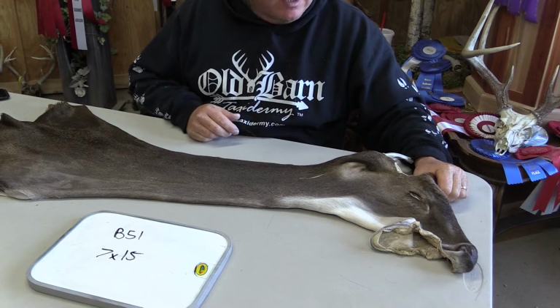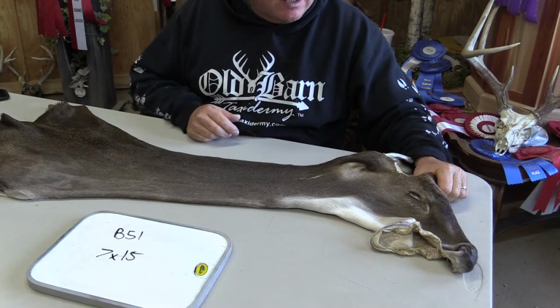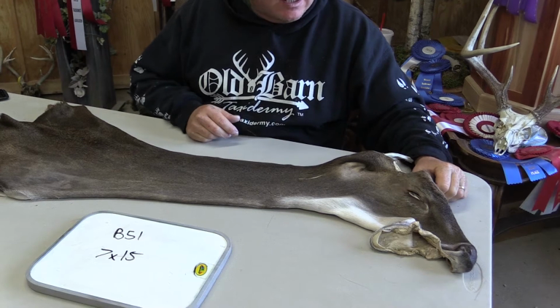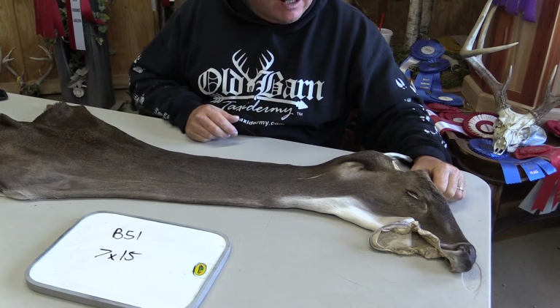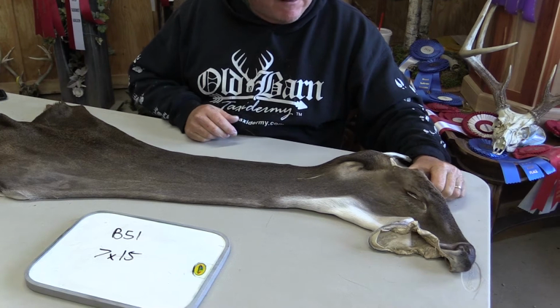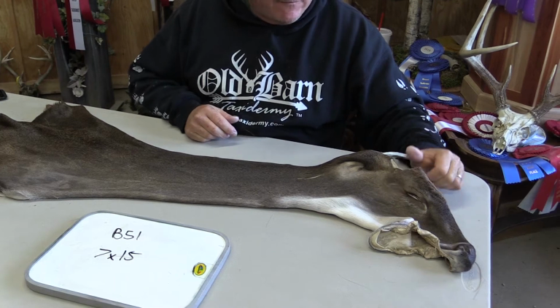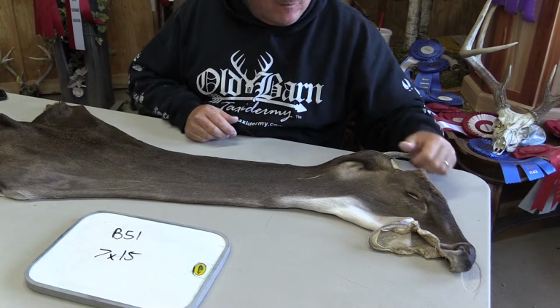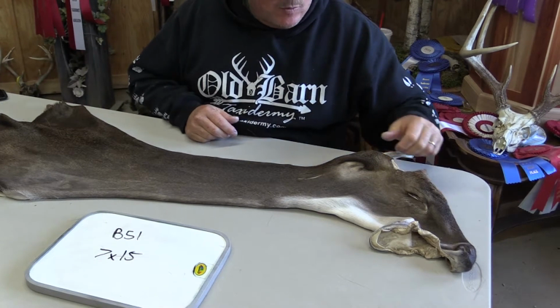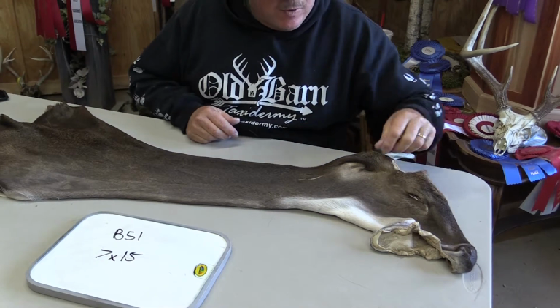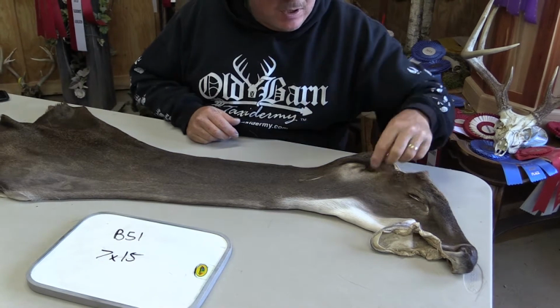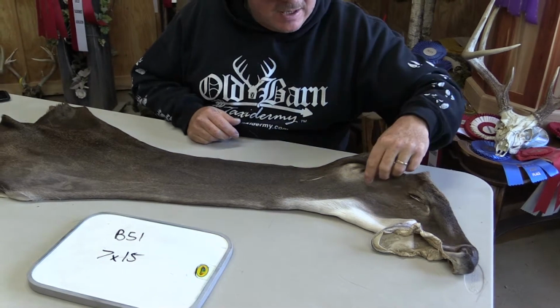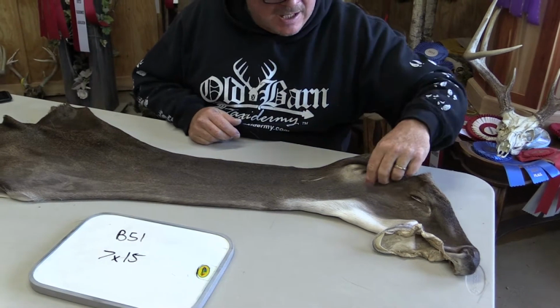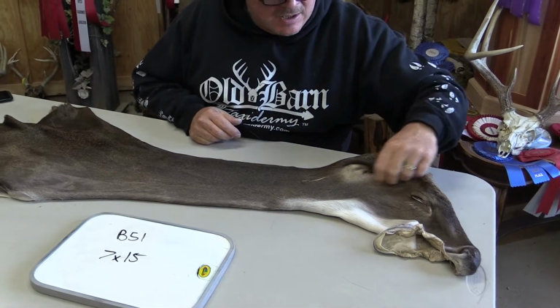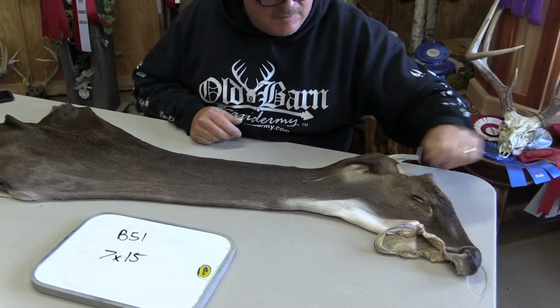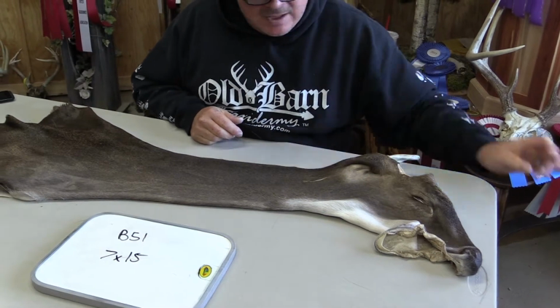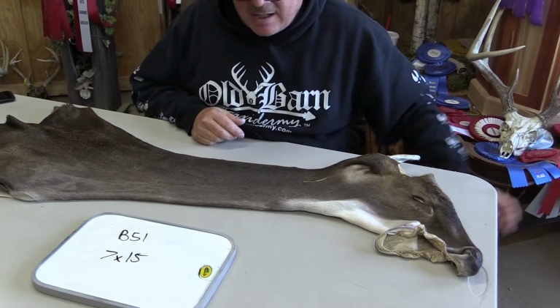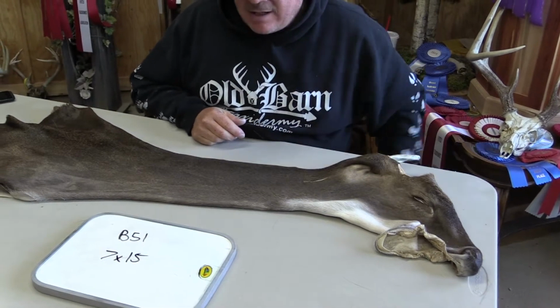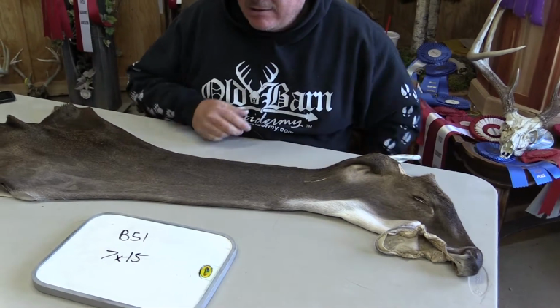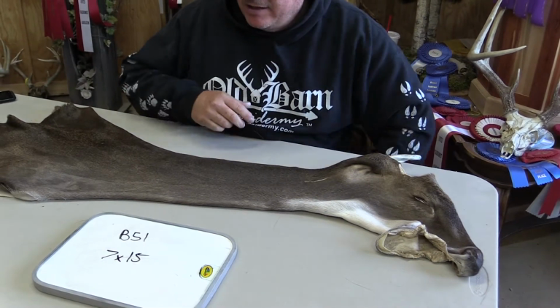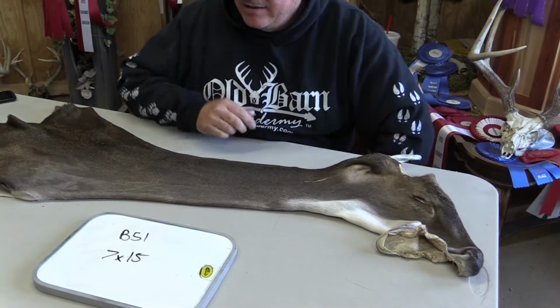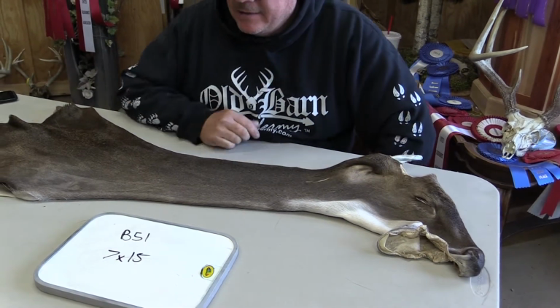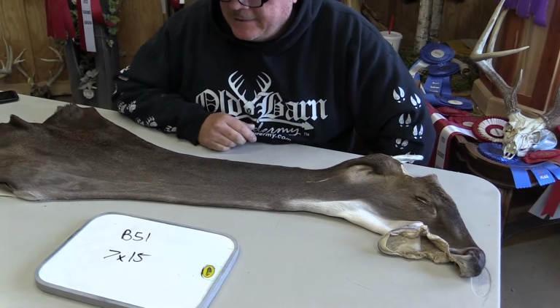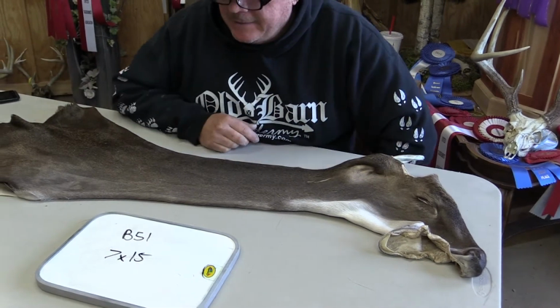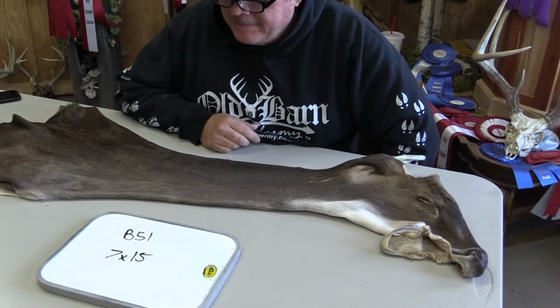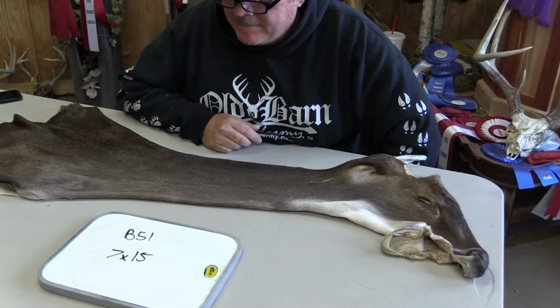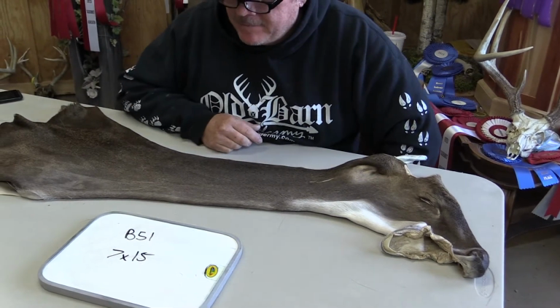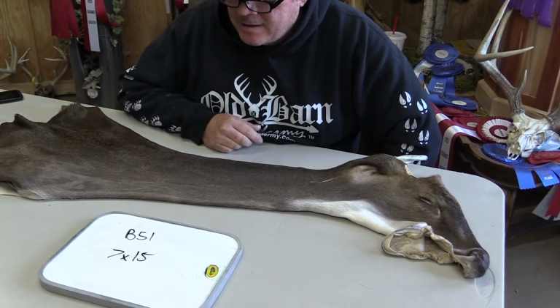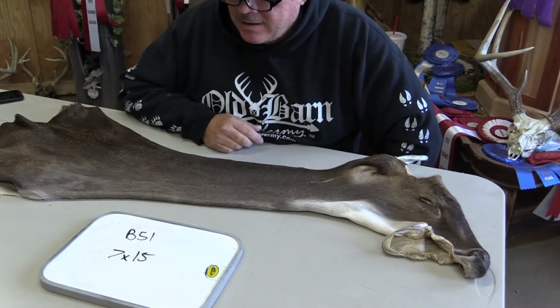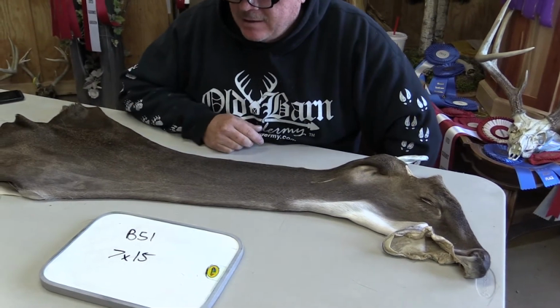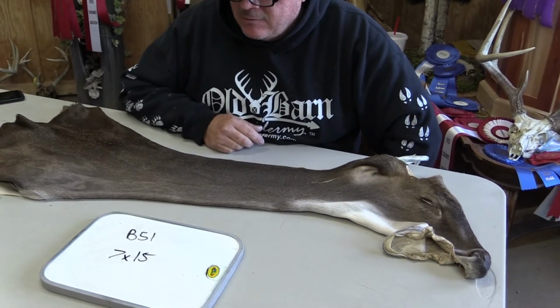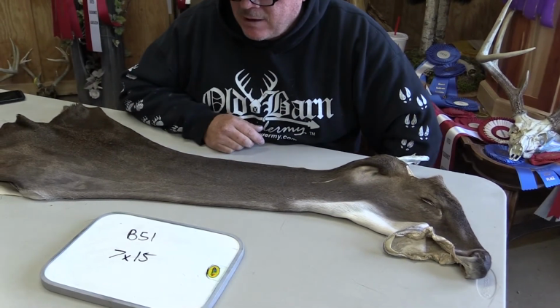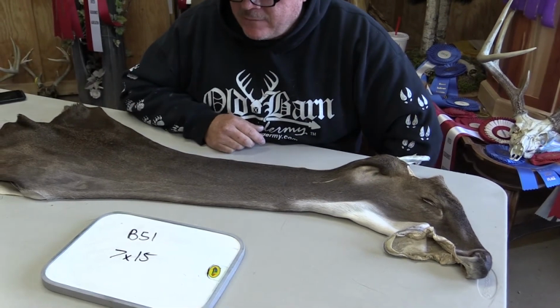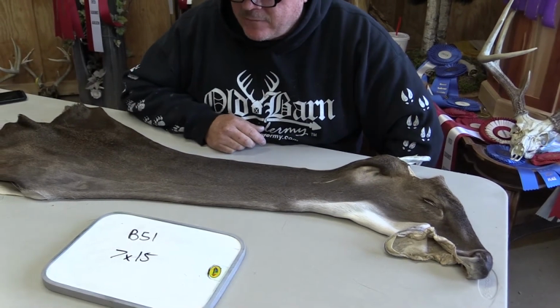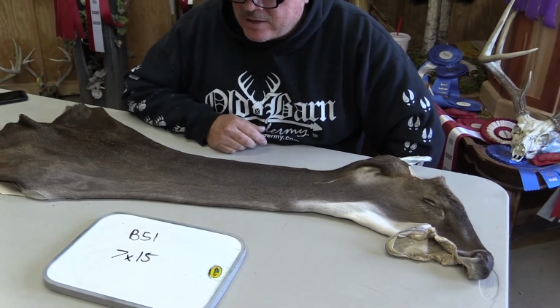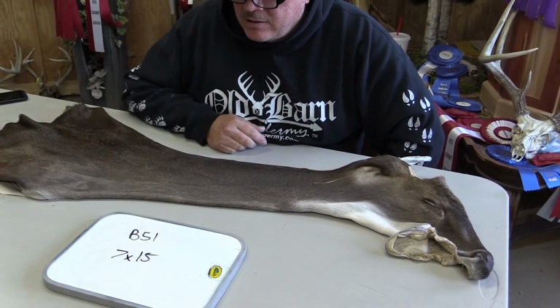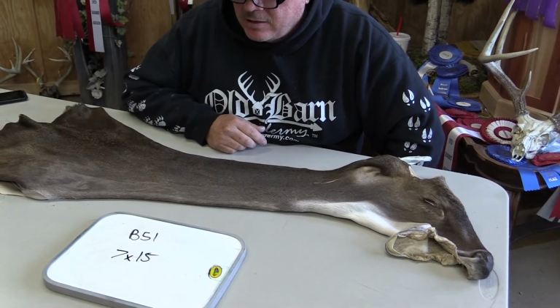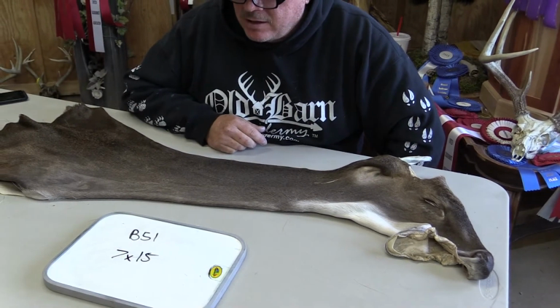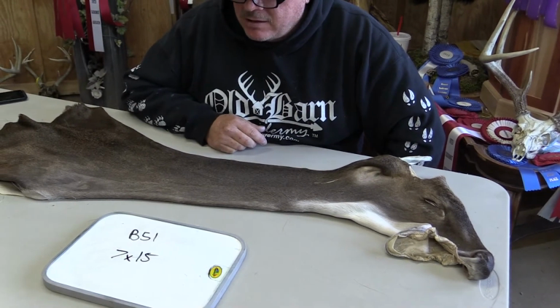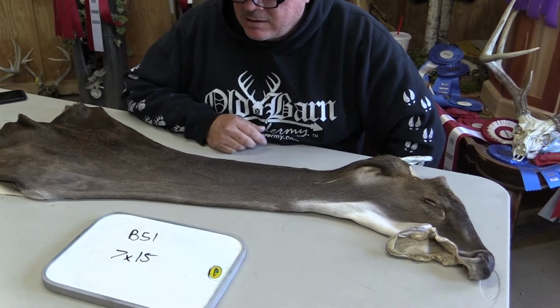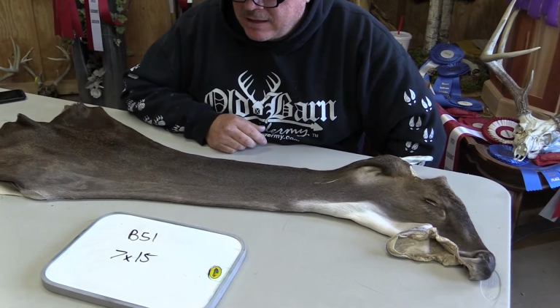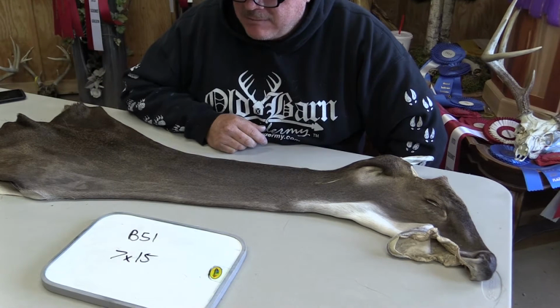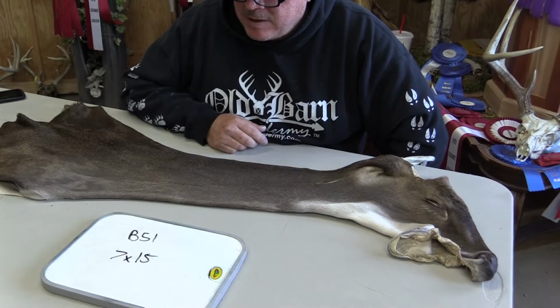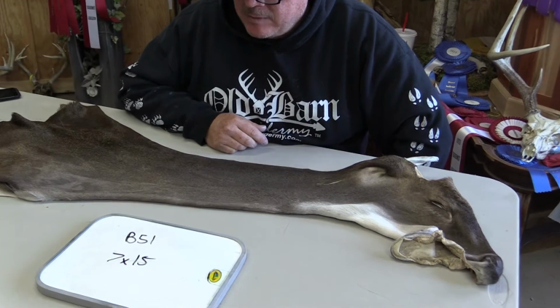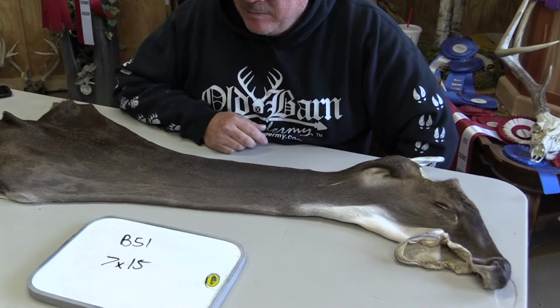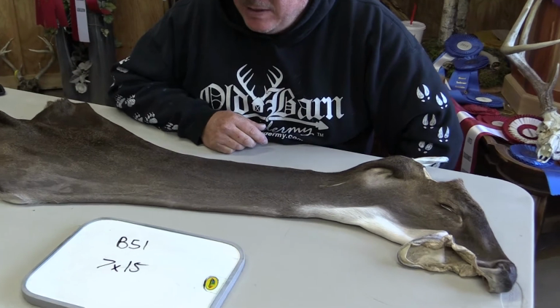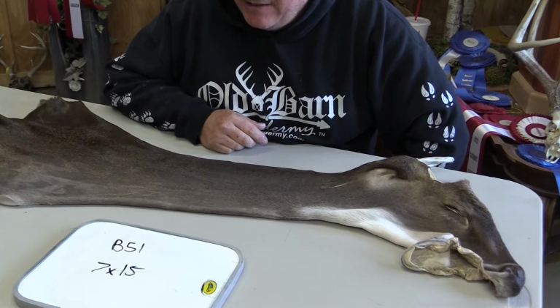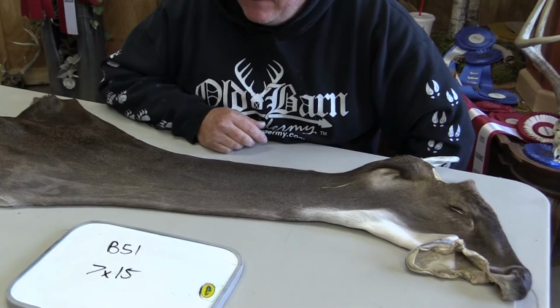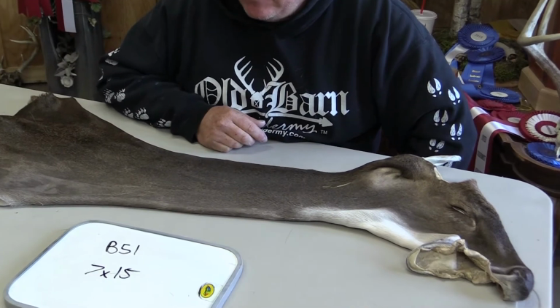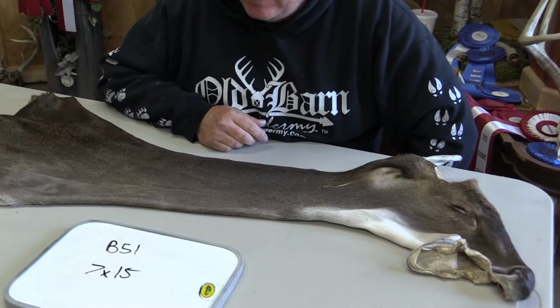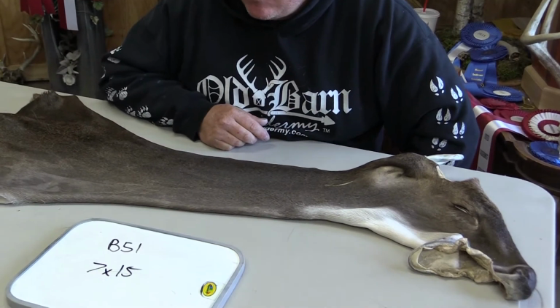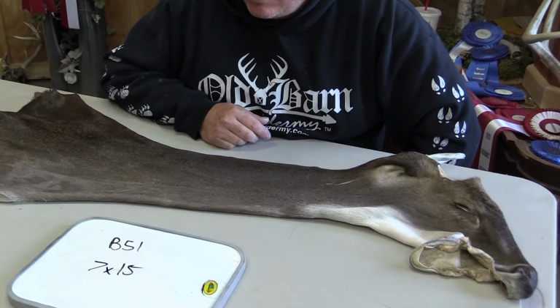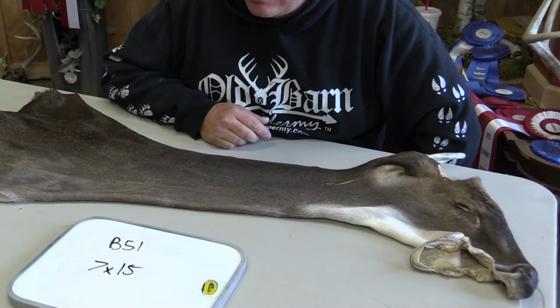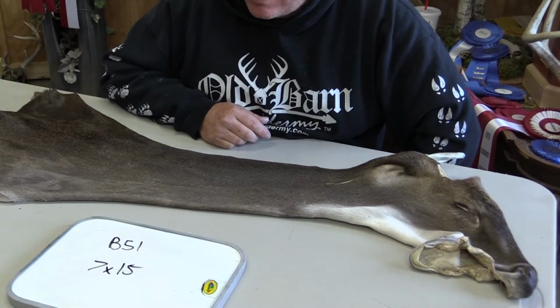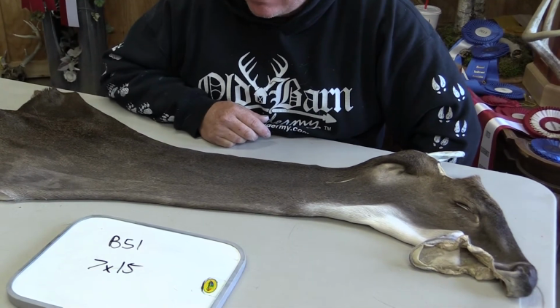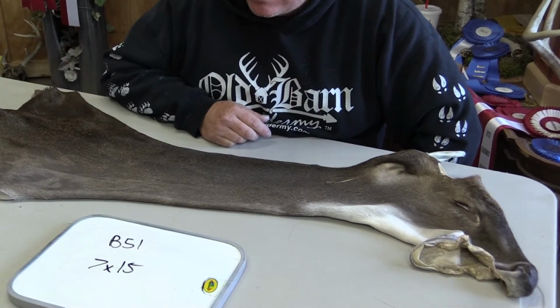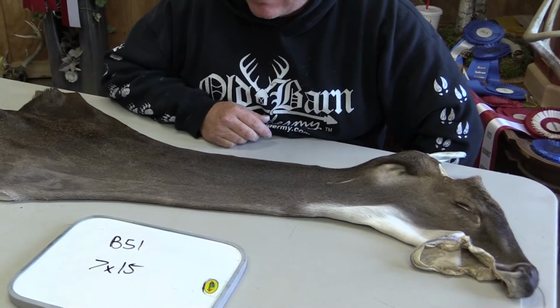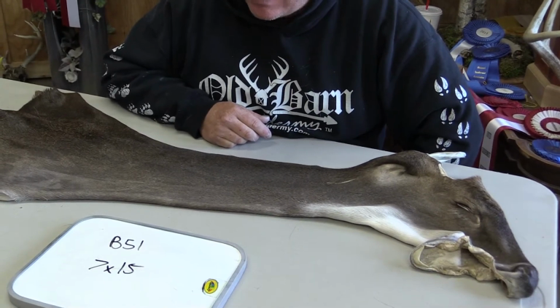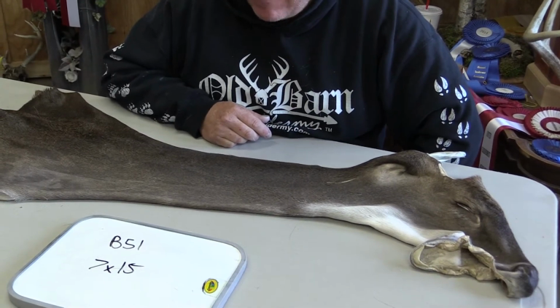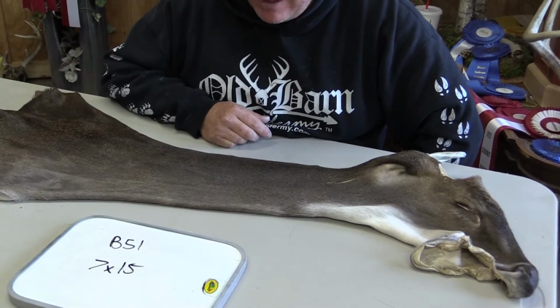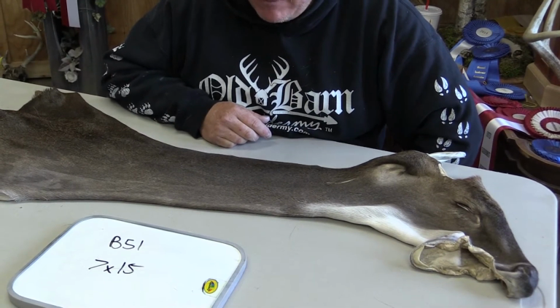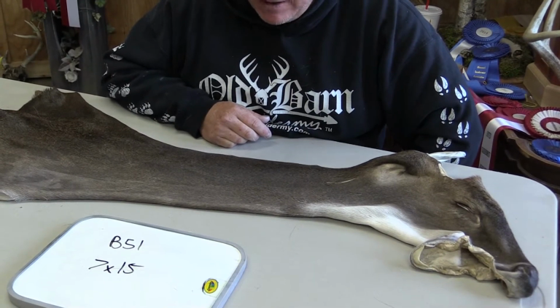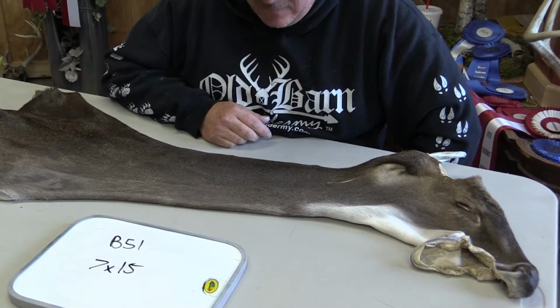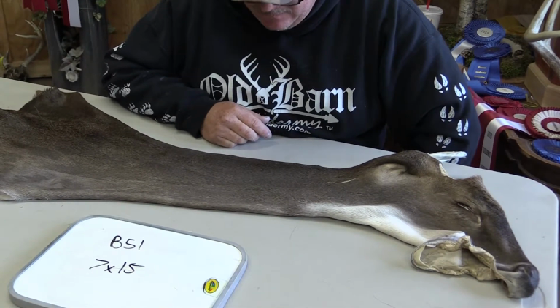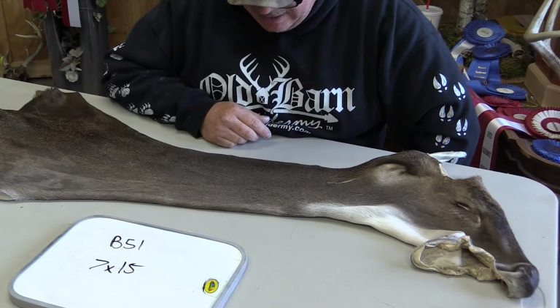This is Sam from Old Barn Taxidermy Tannery. We're offering for sale here cape number B51. It's a 7 and a half by 15.